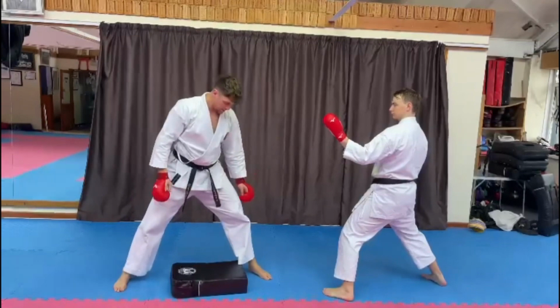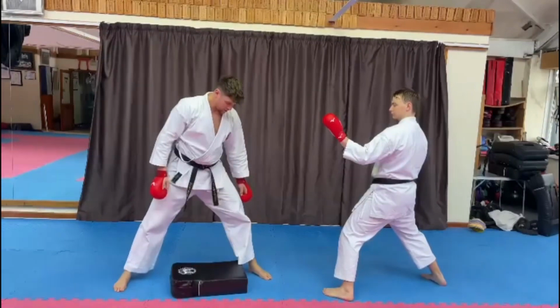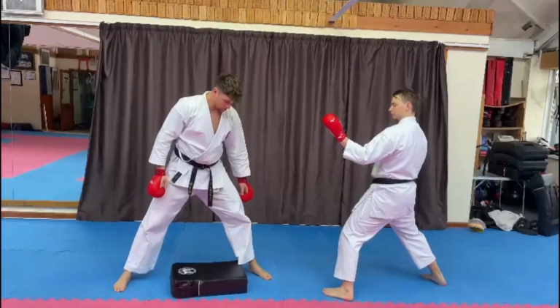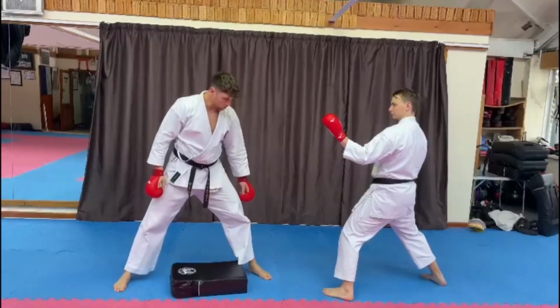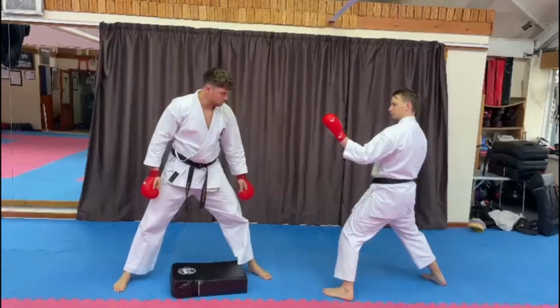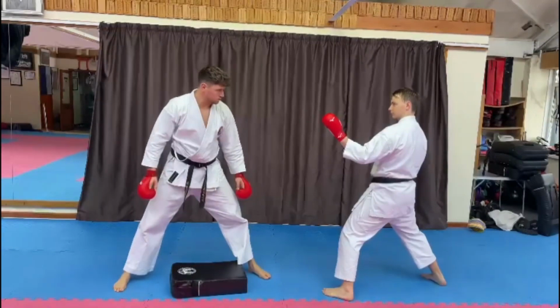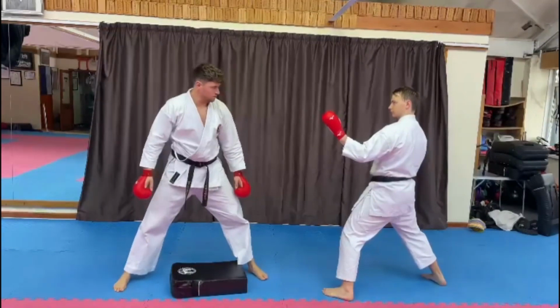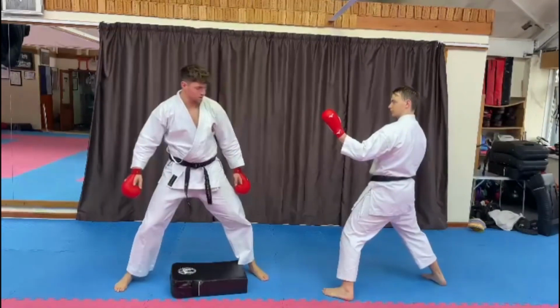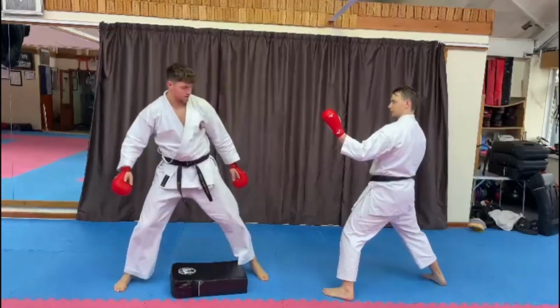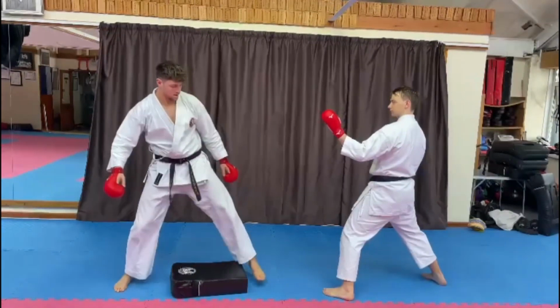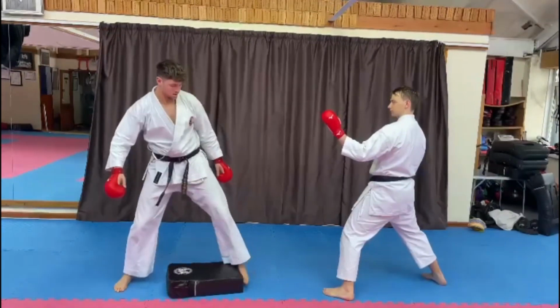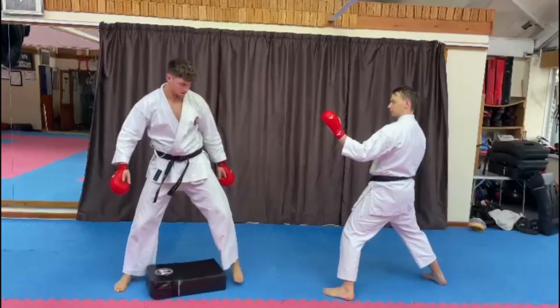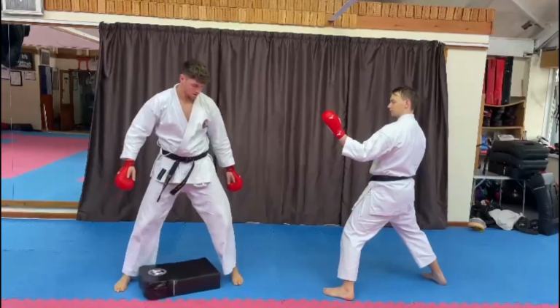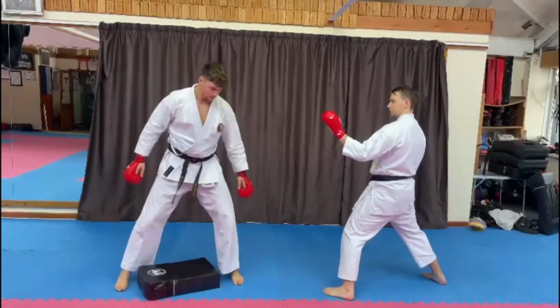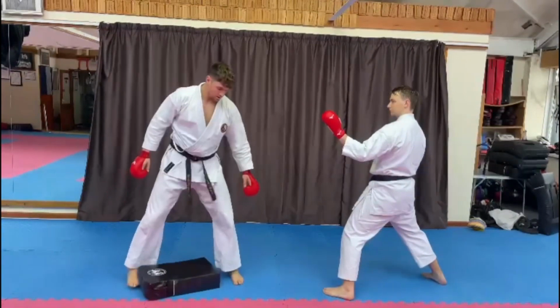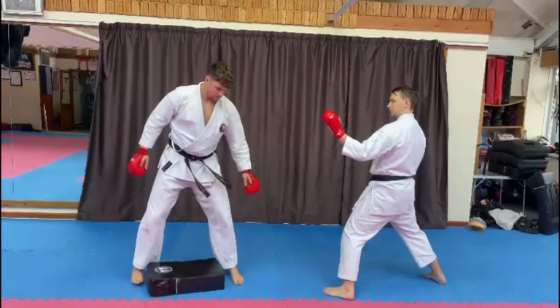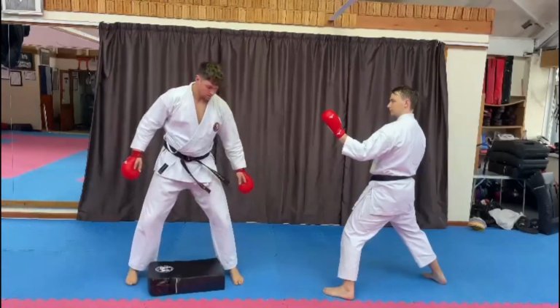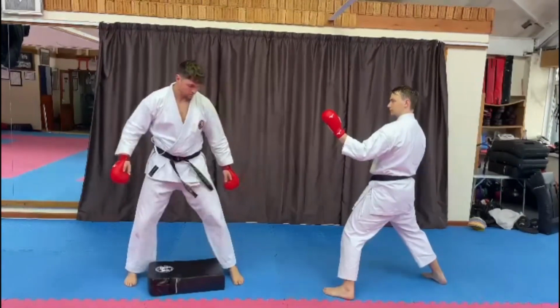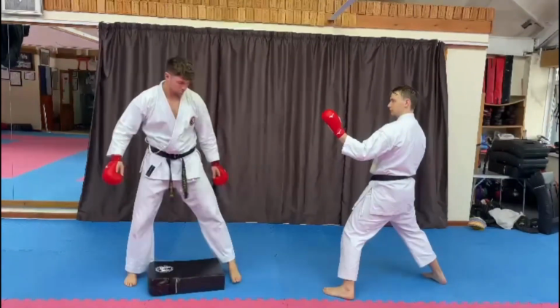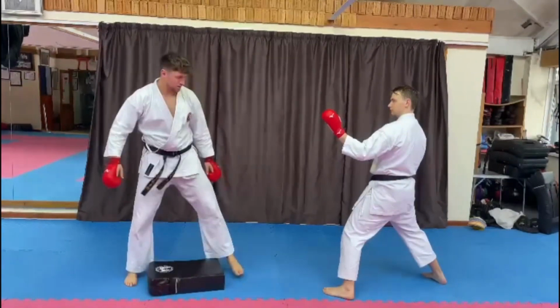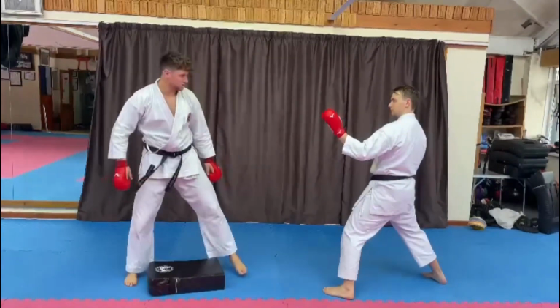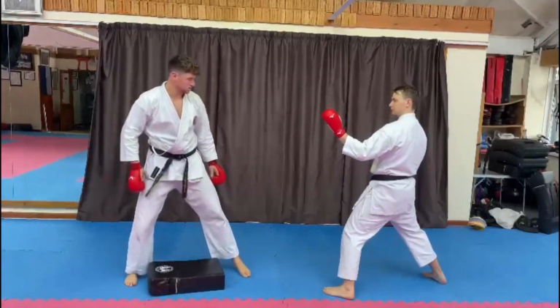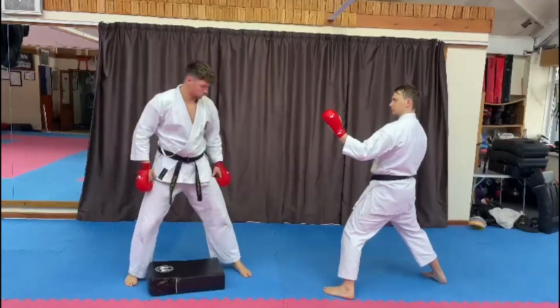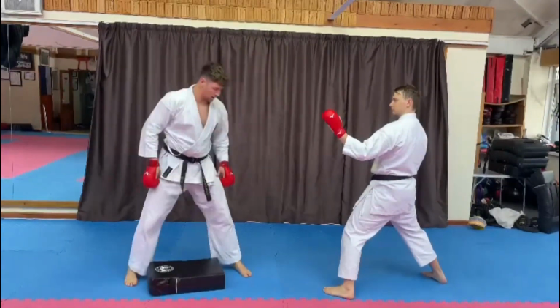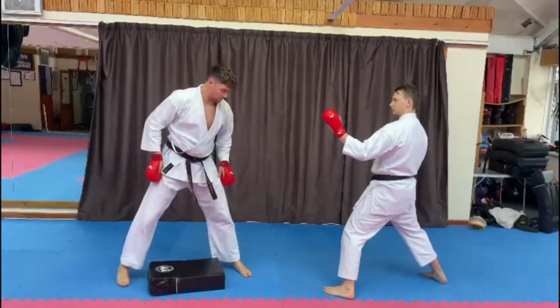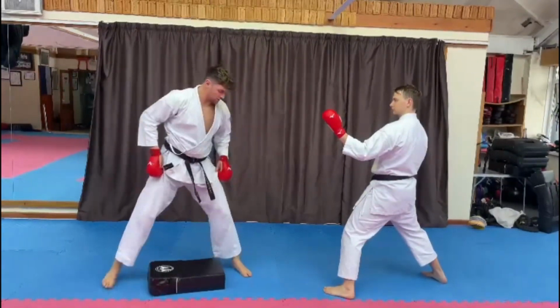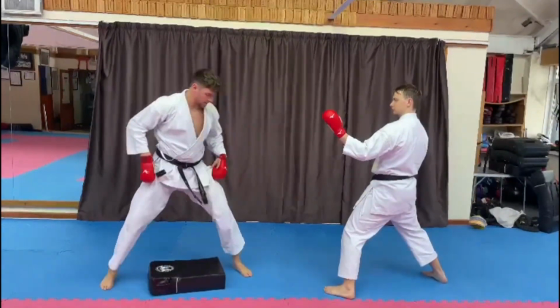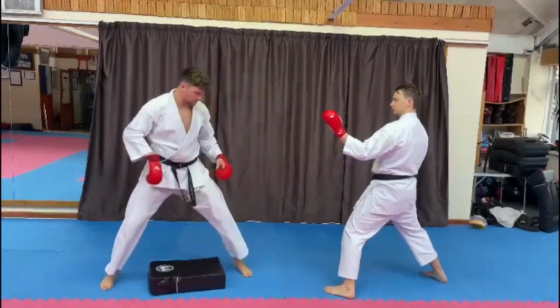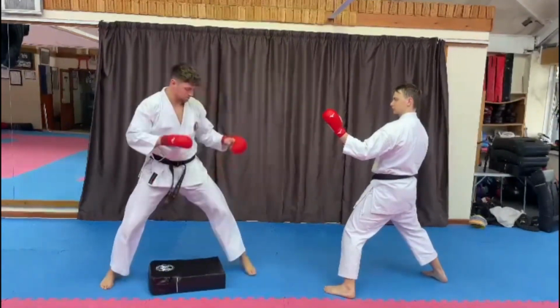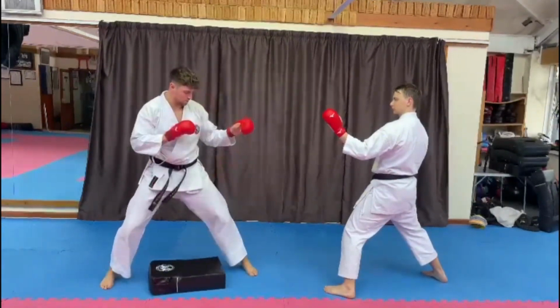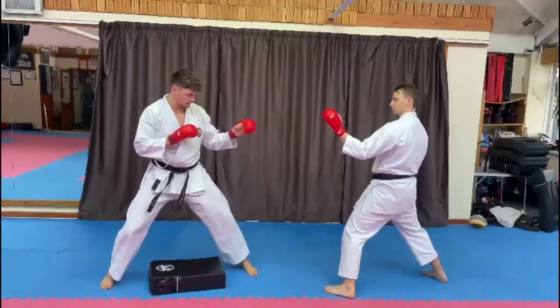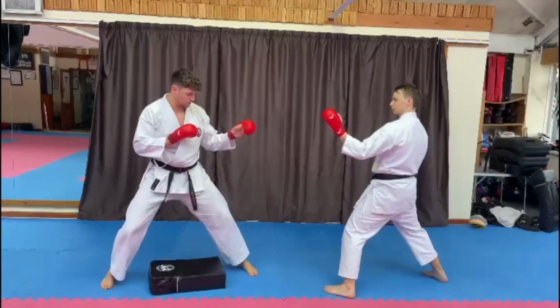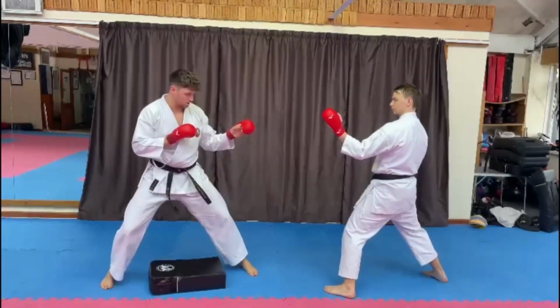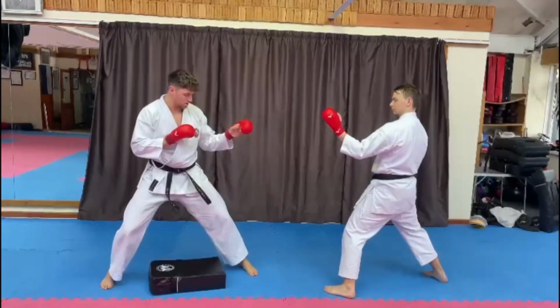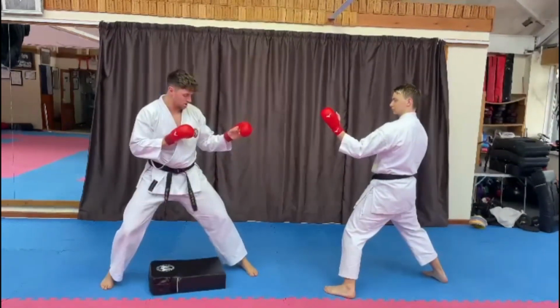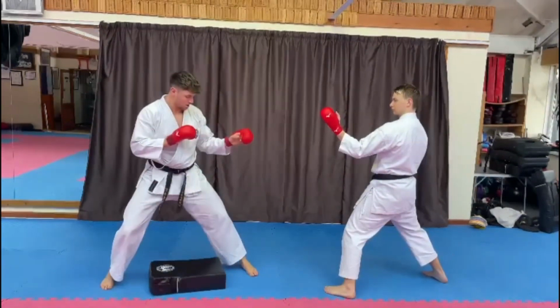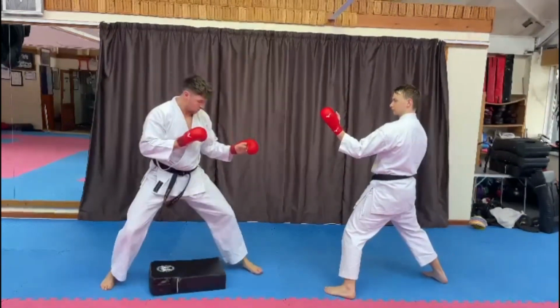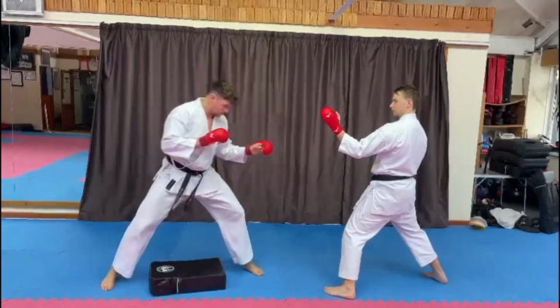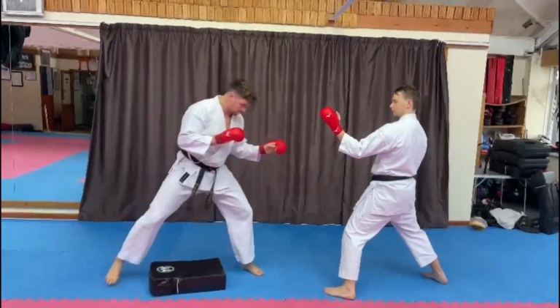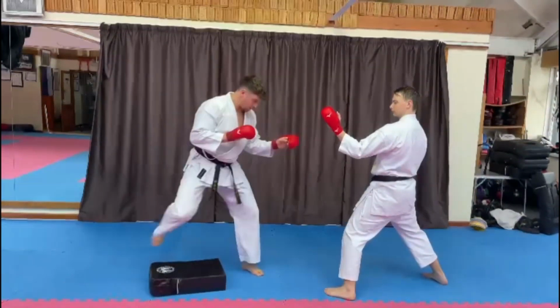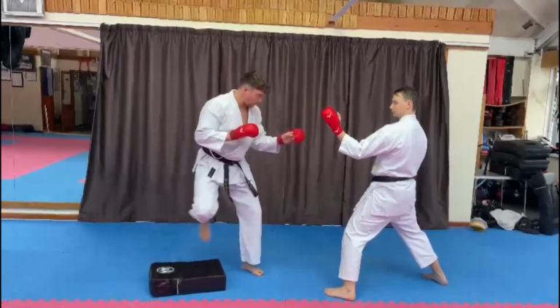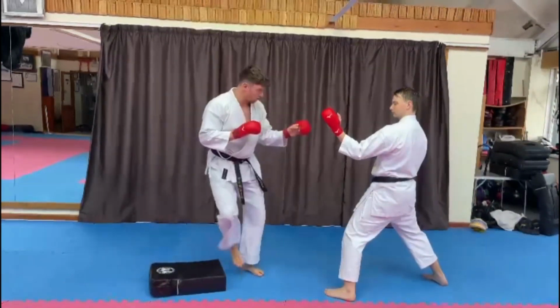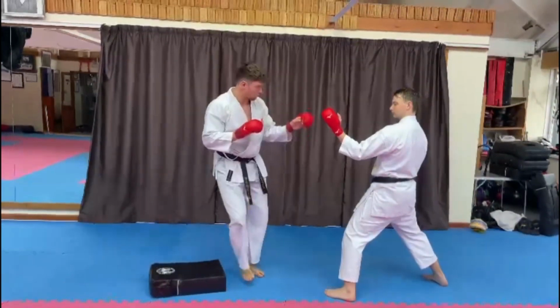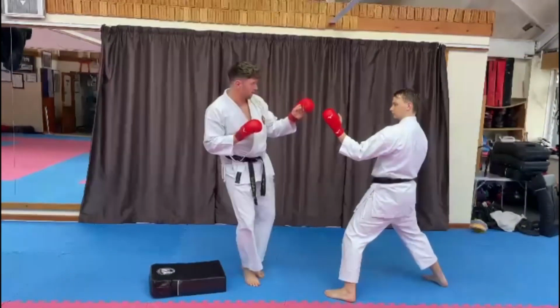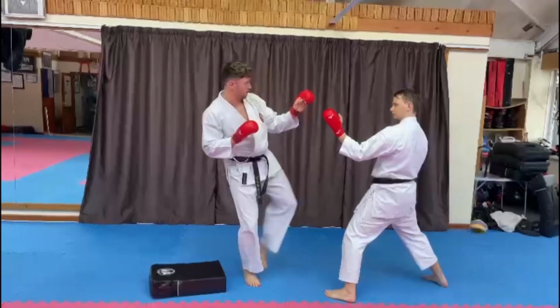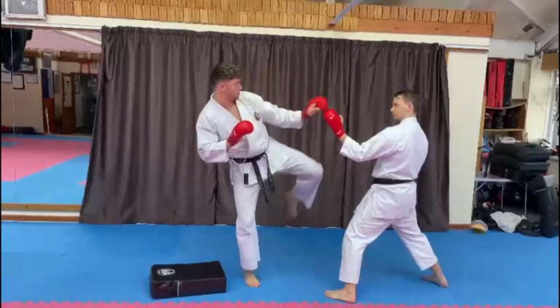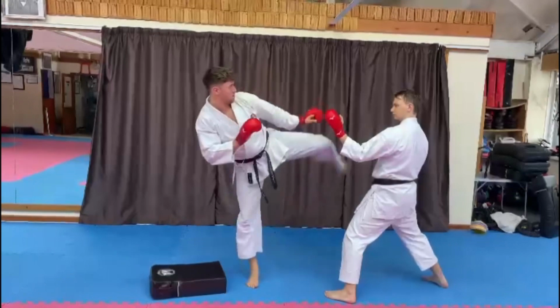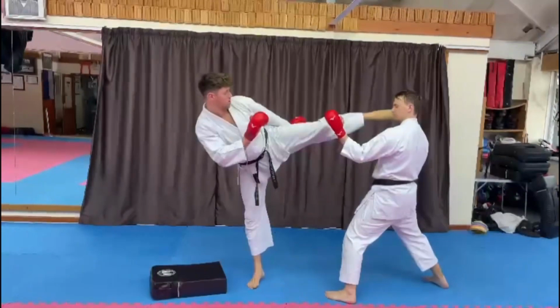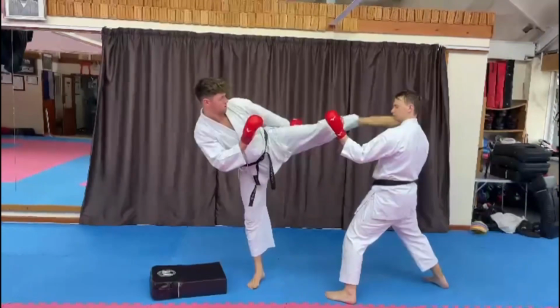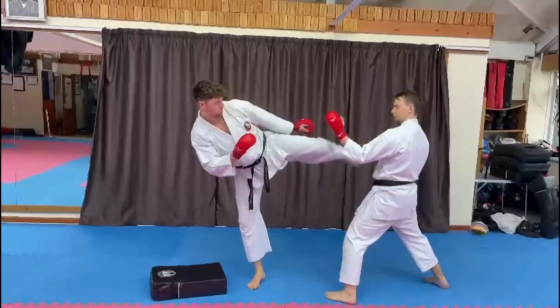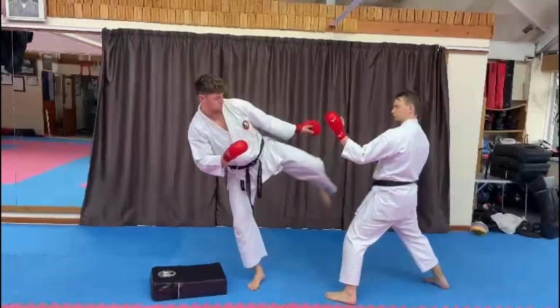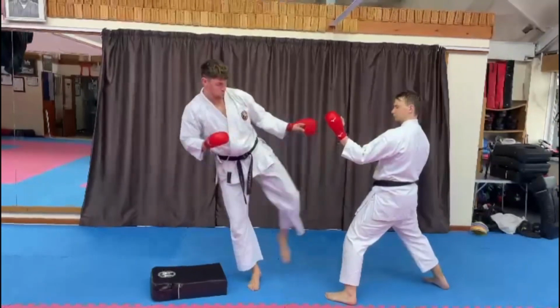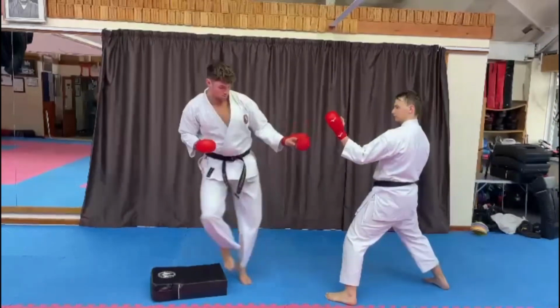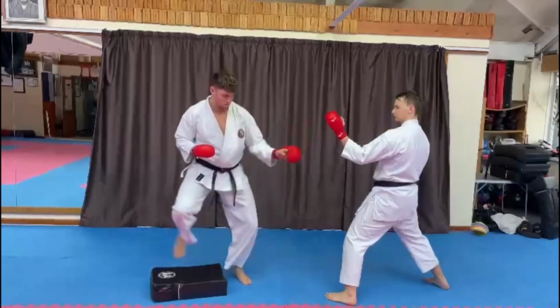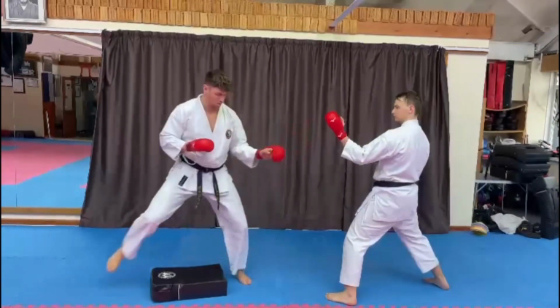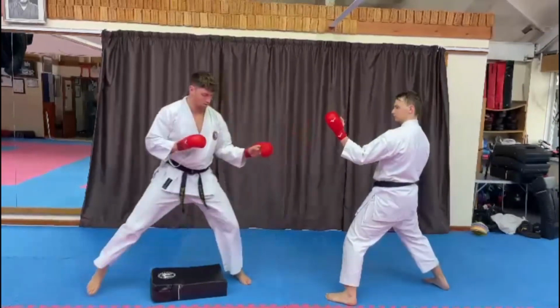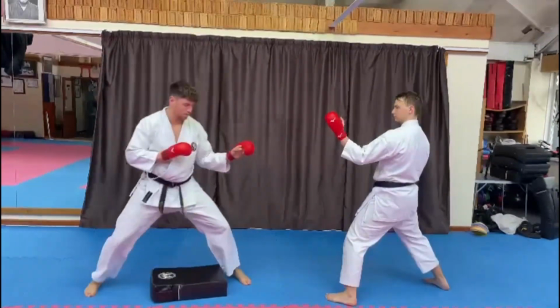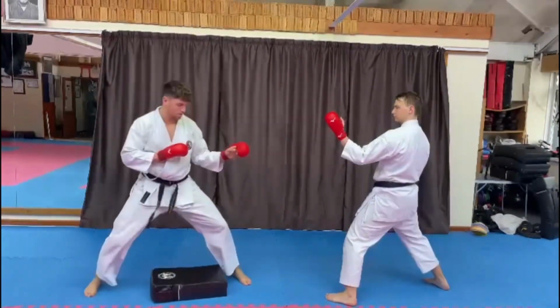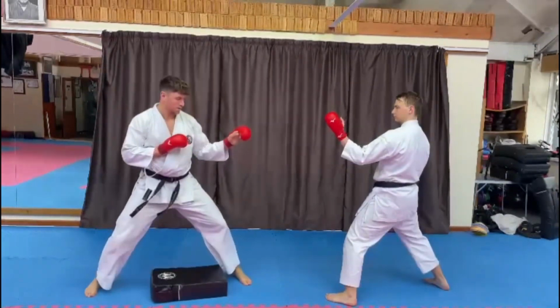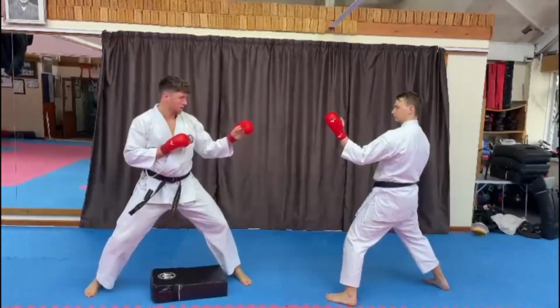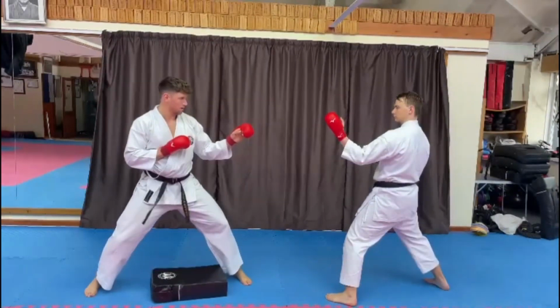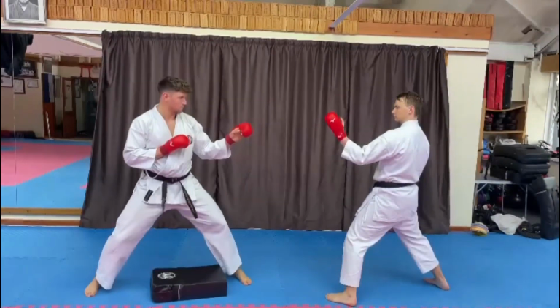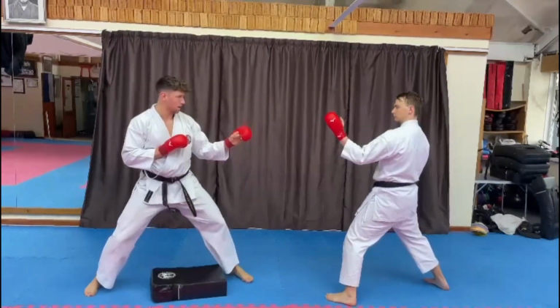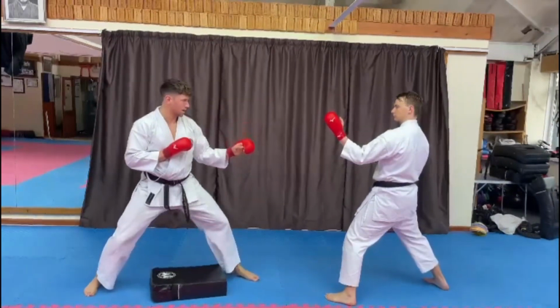You can also do it if you're practicing your round kicks as well. One step over and back.